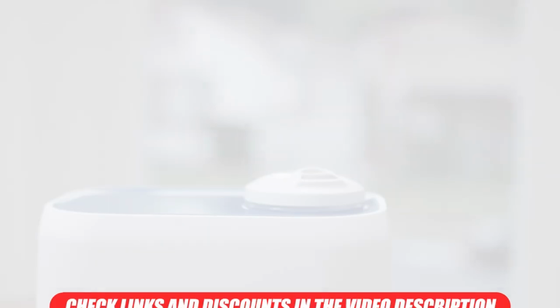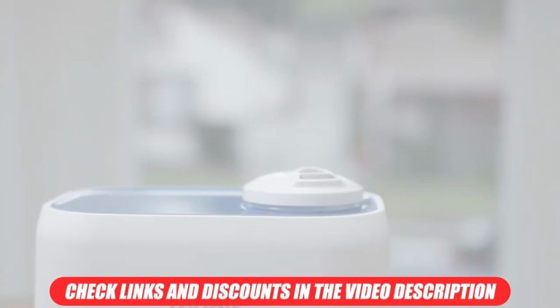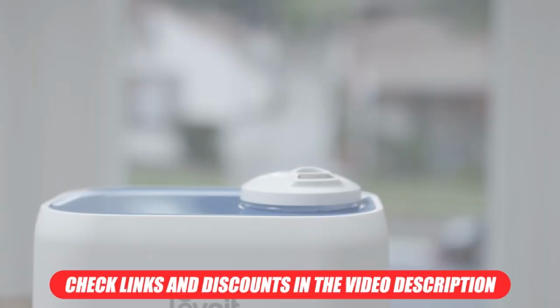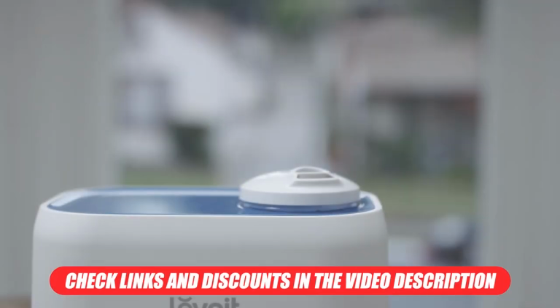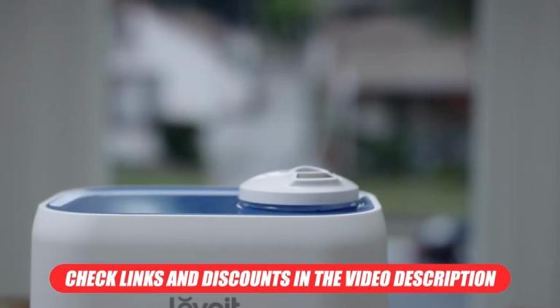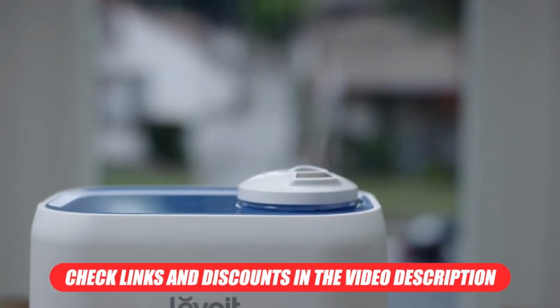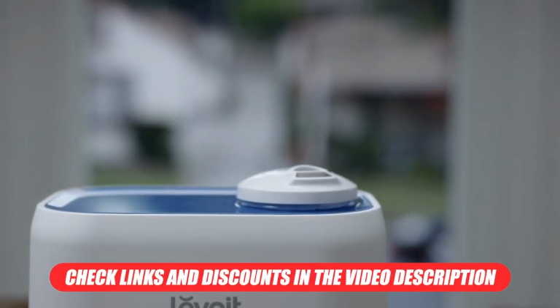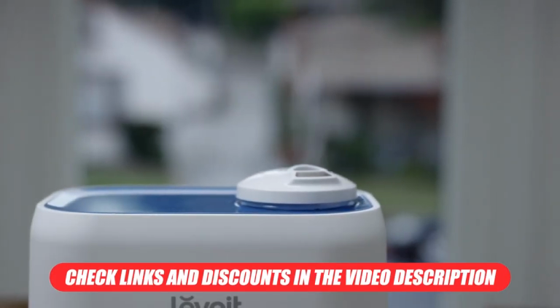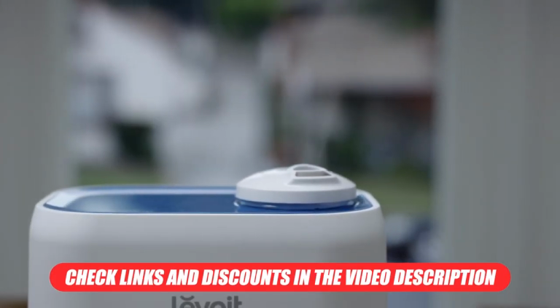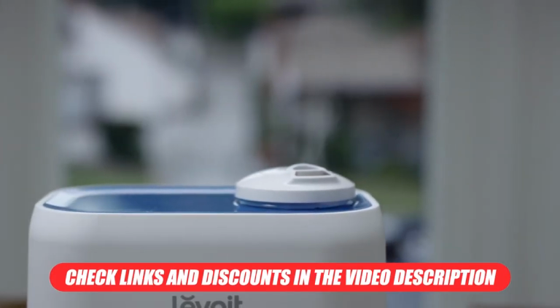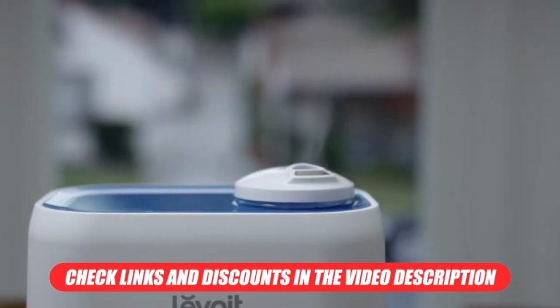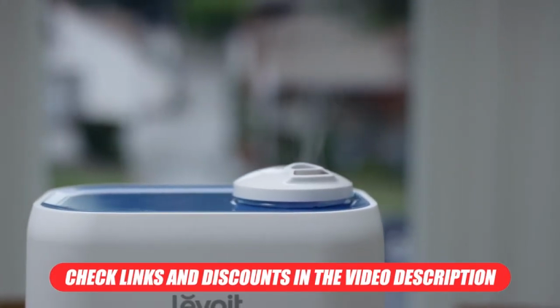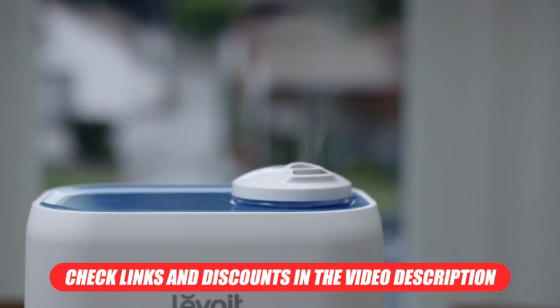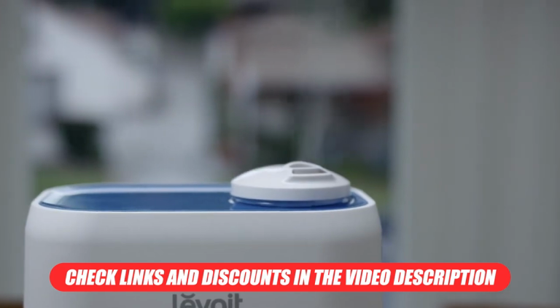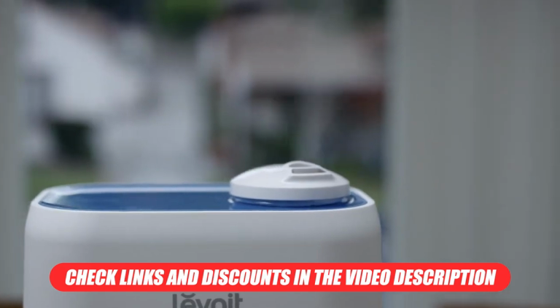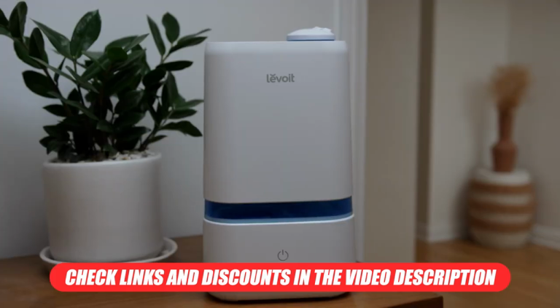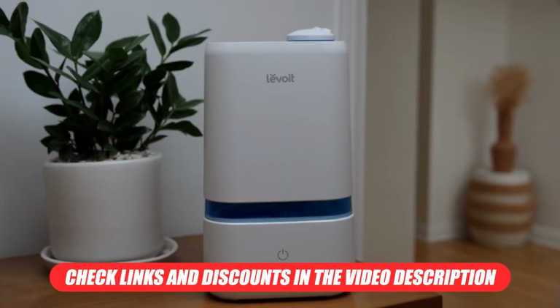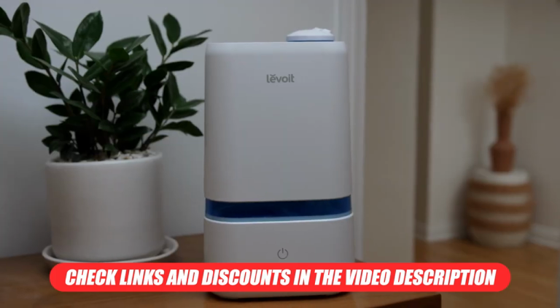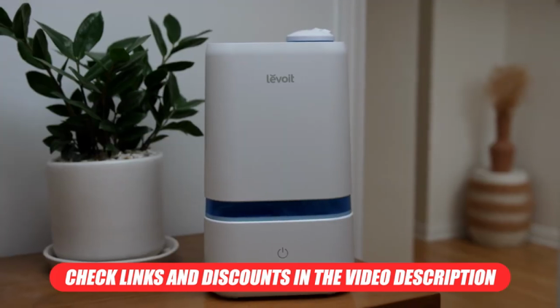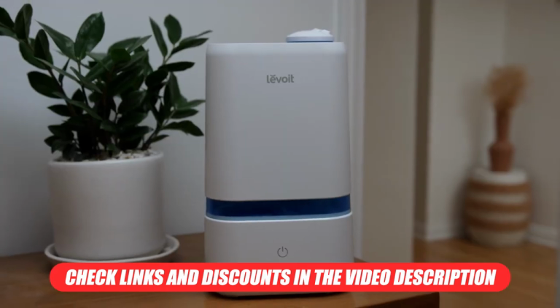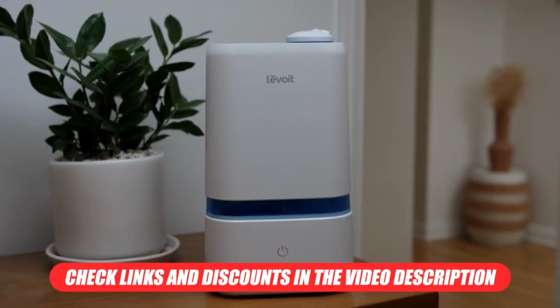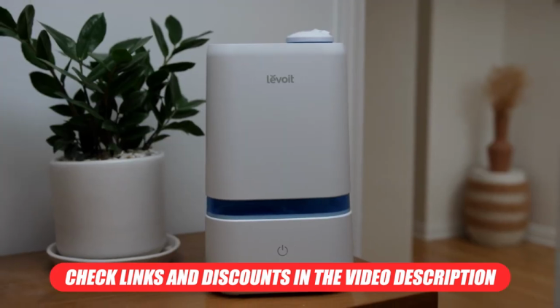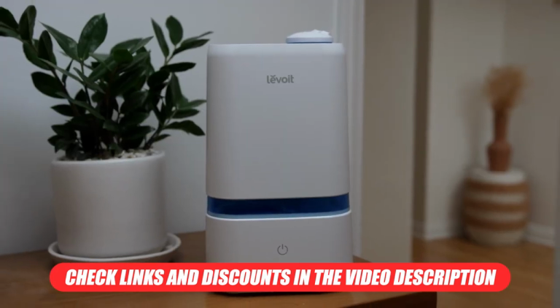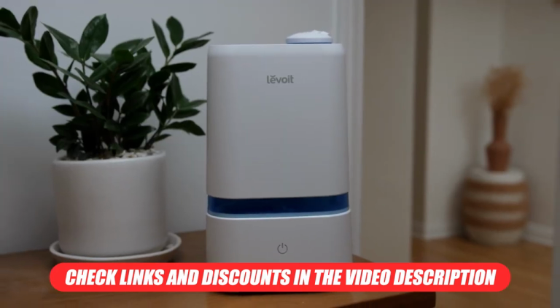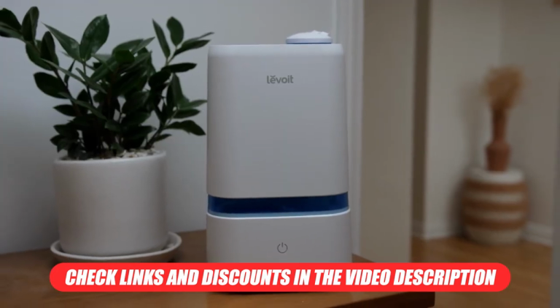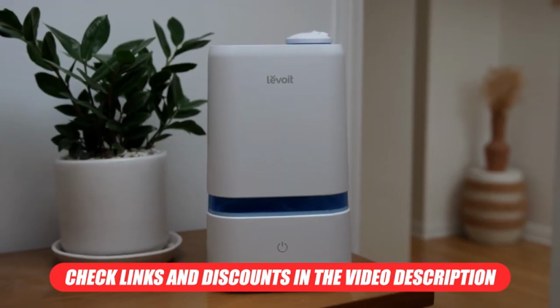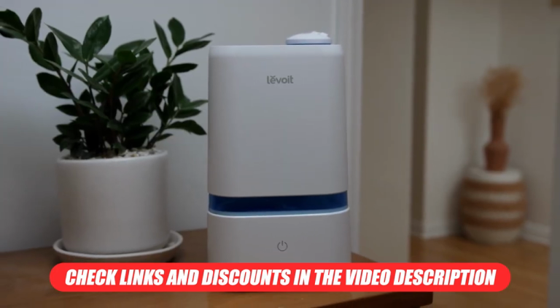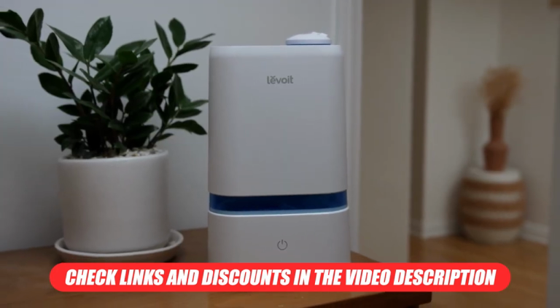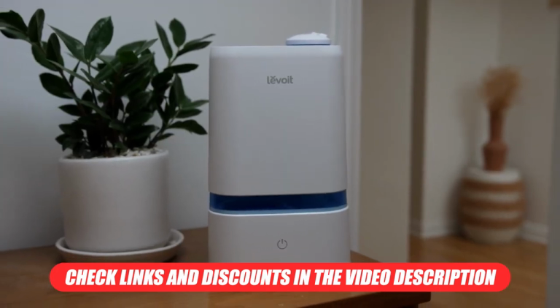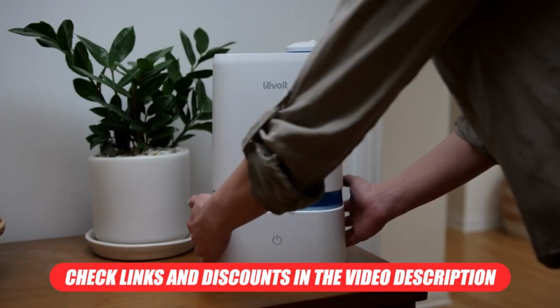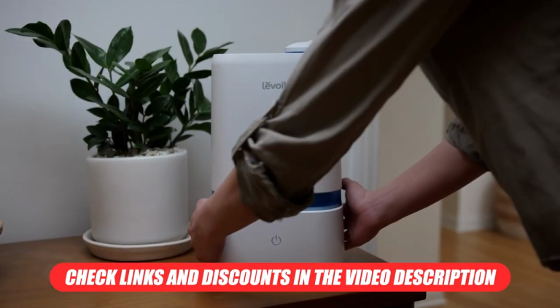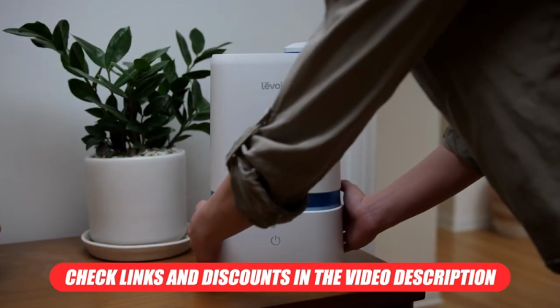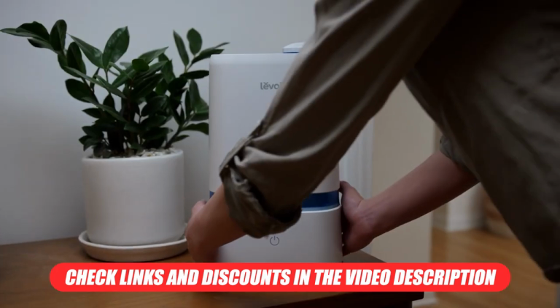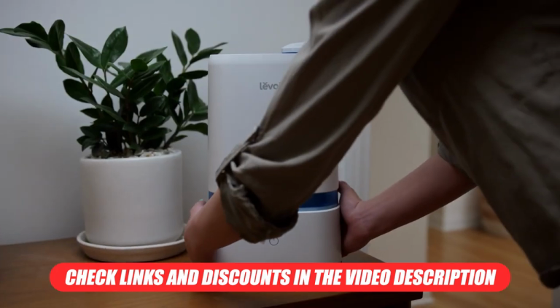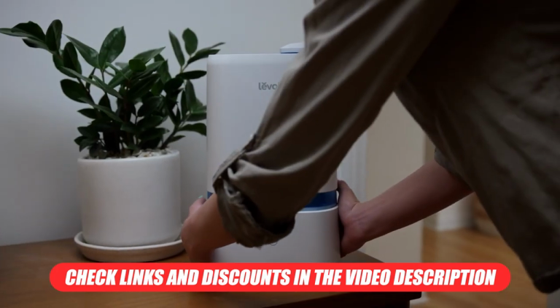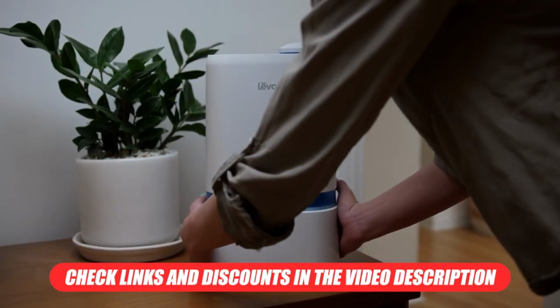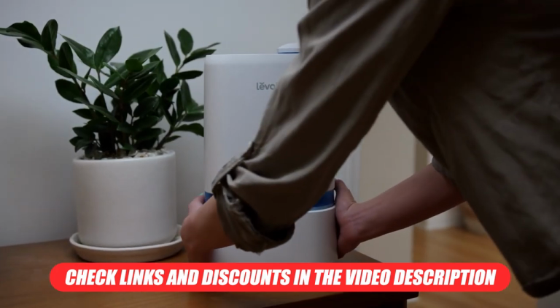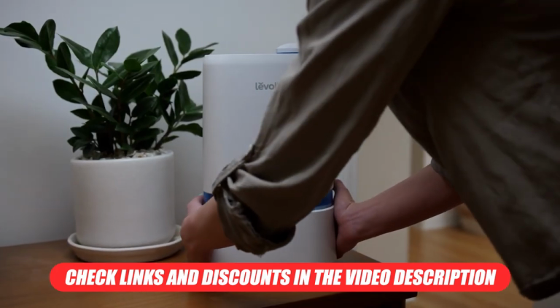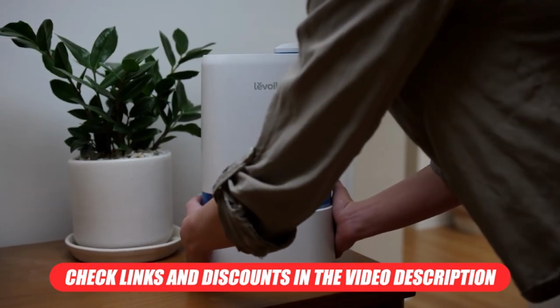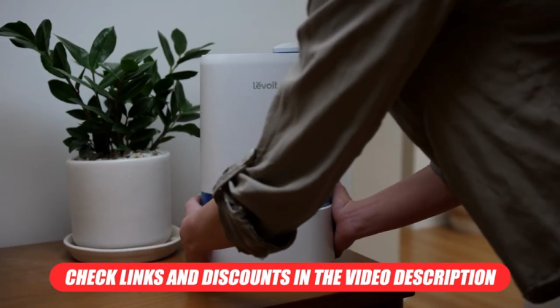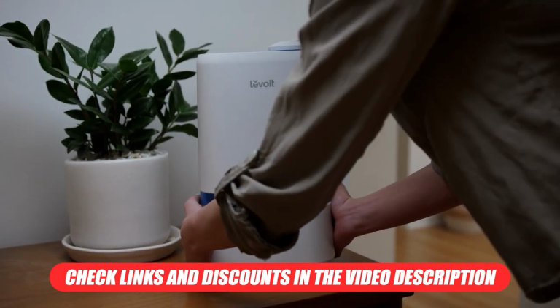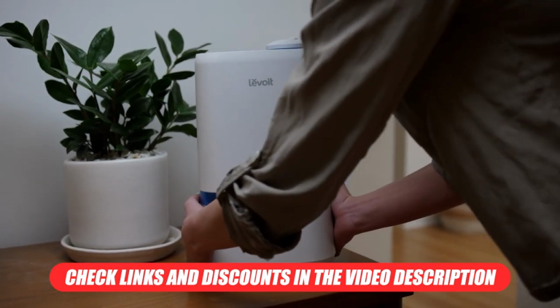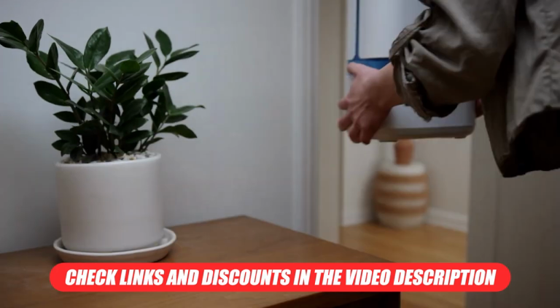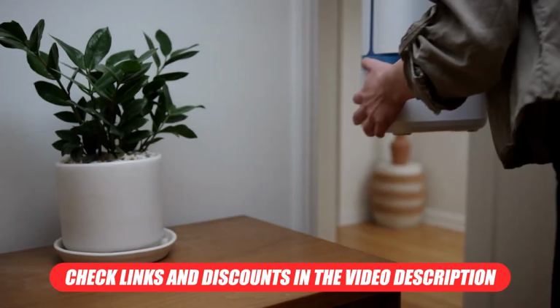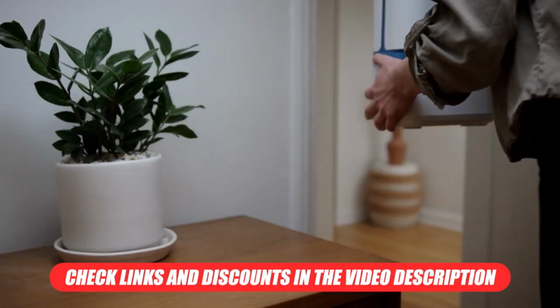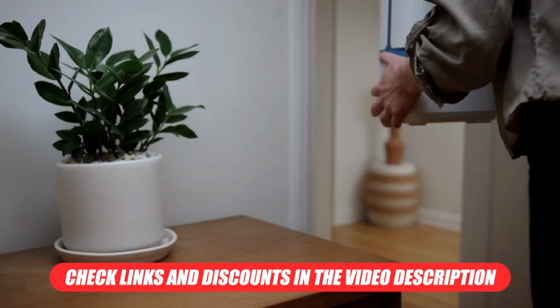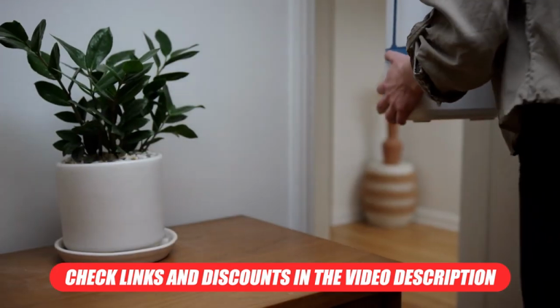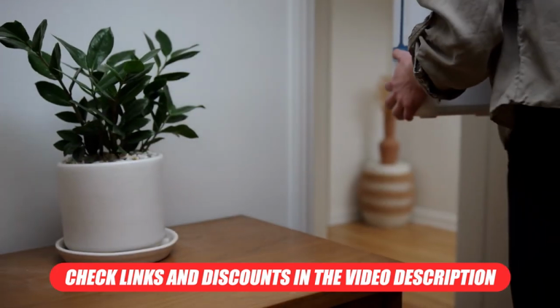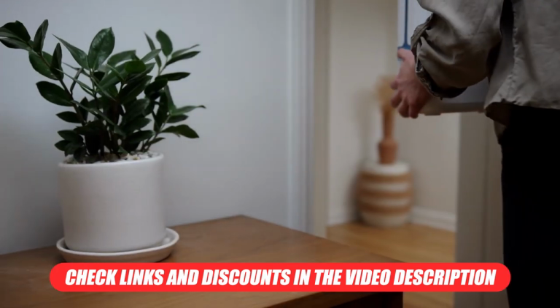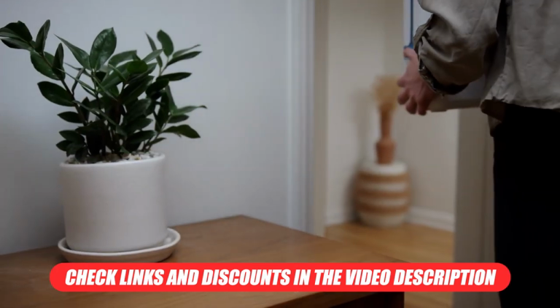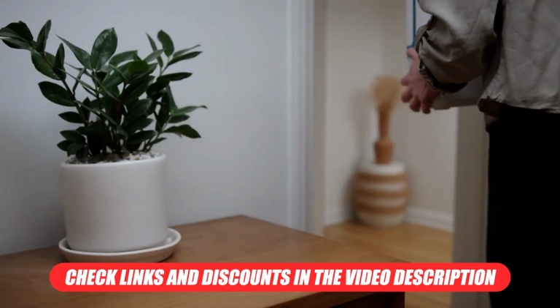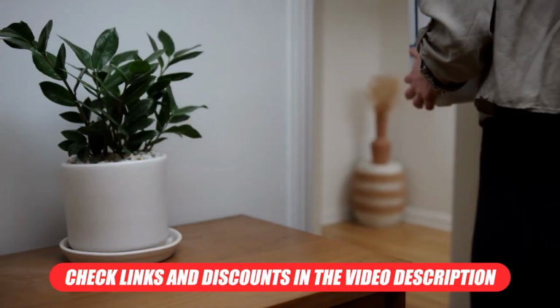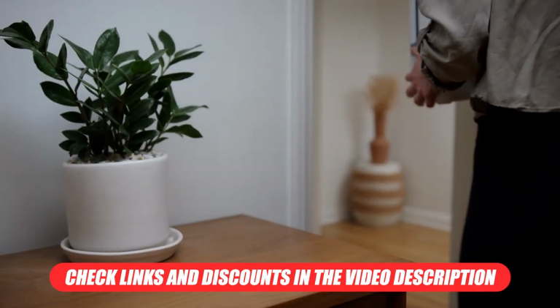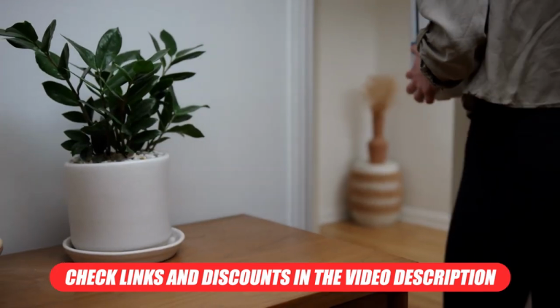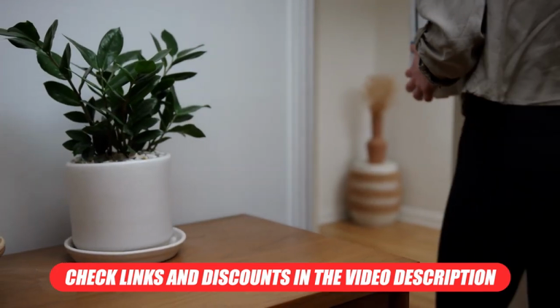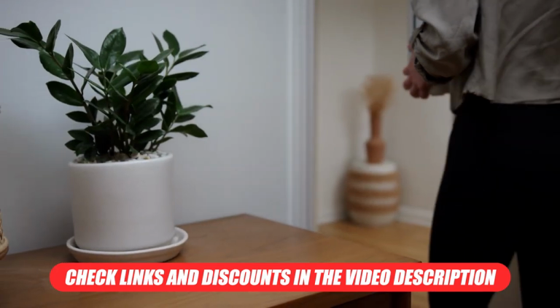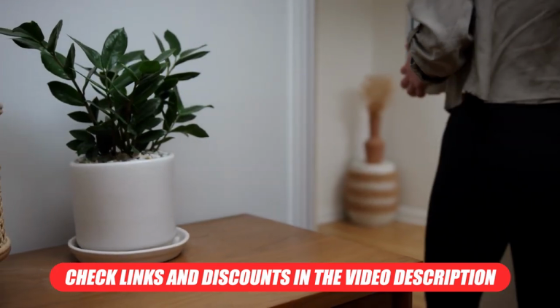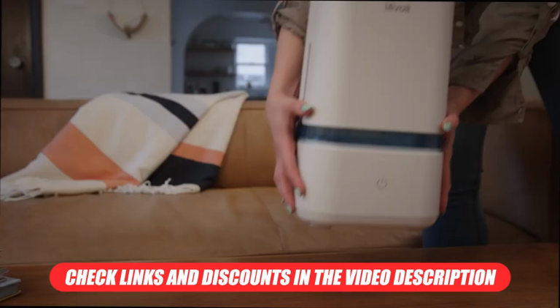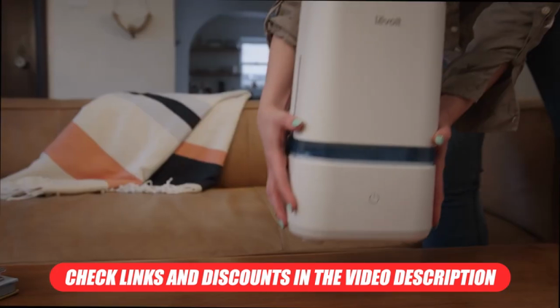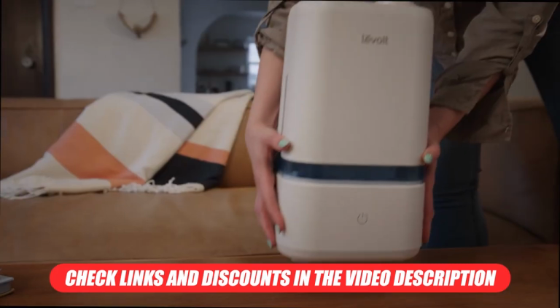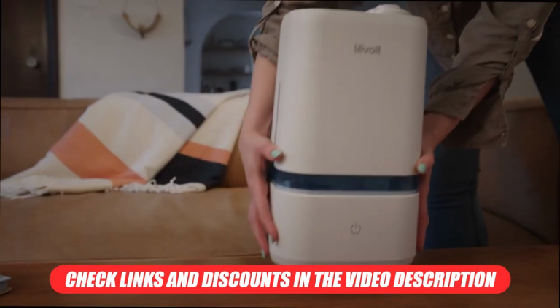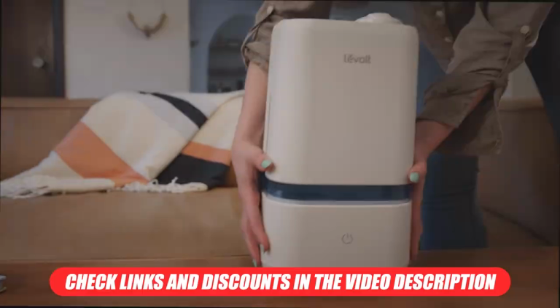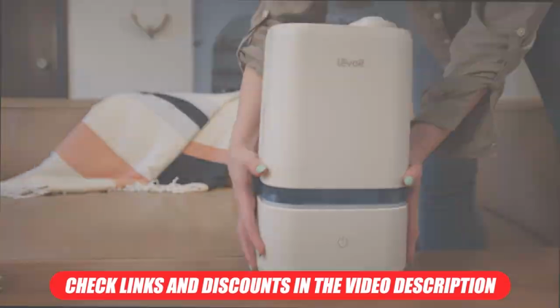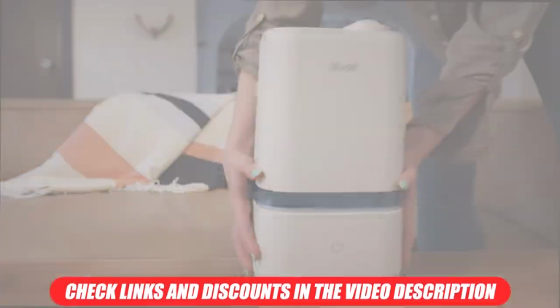As always, we'll leave links to the products and current discounts being offered in the description below. Now let's get right into it.